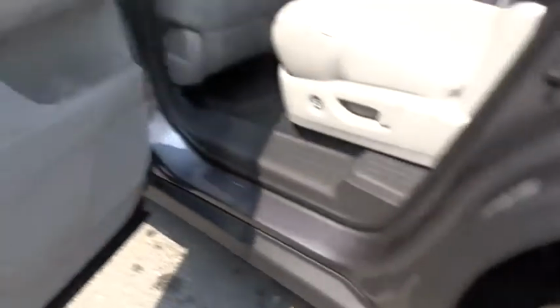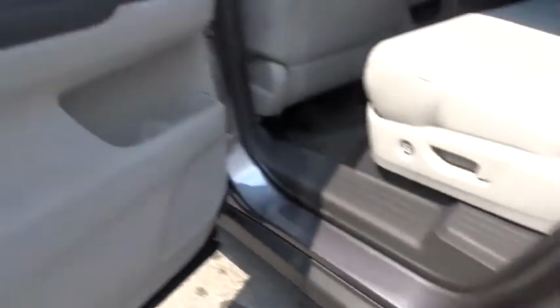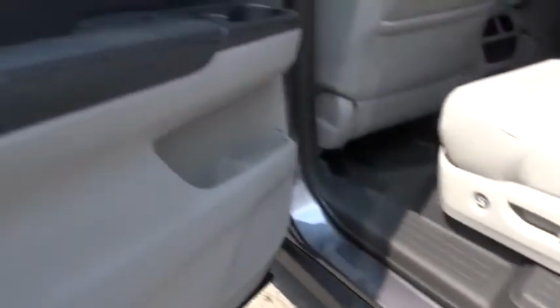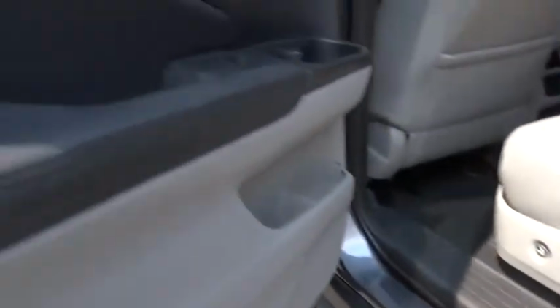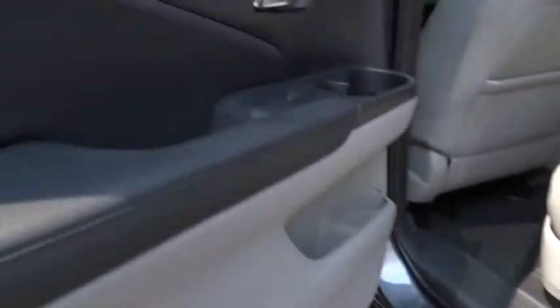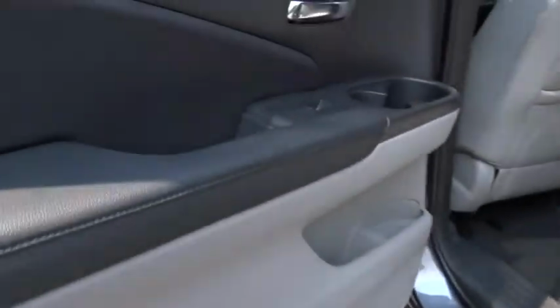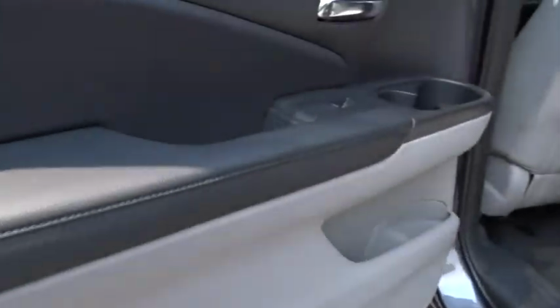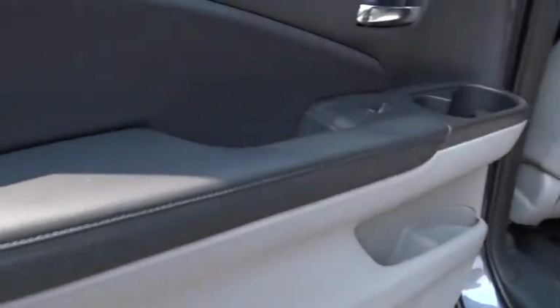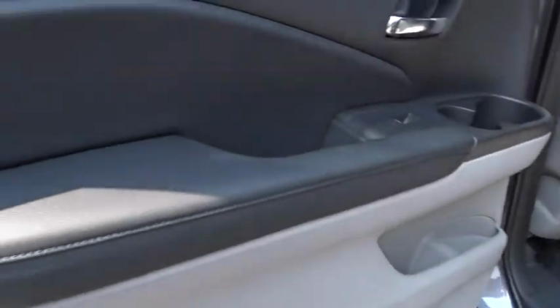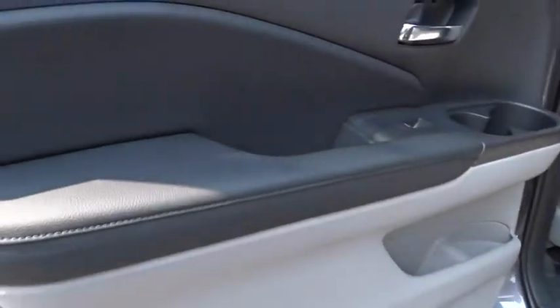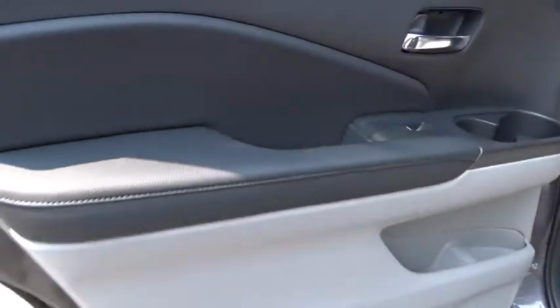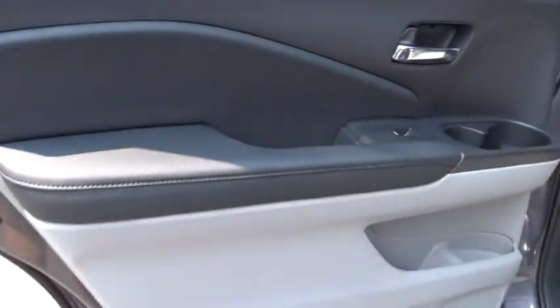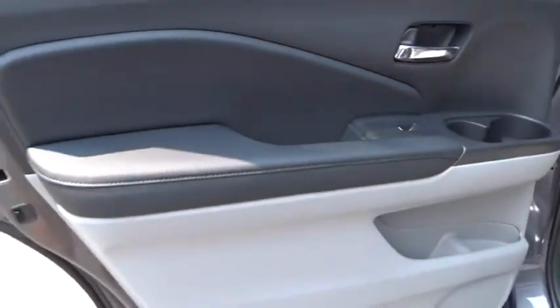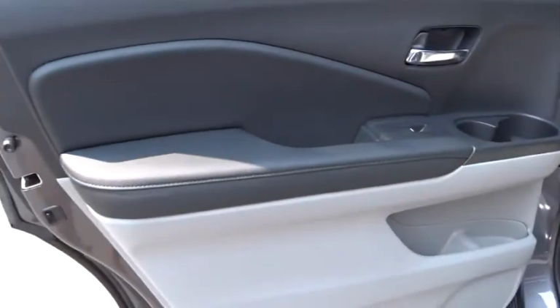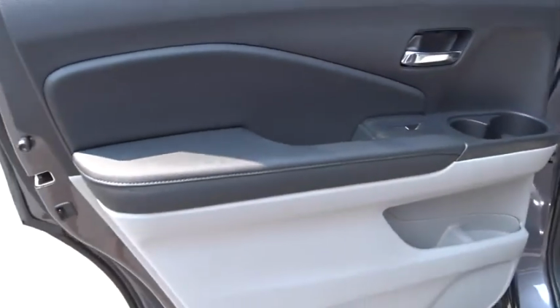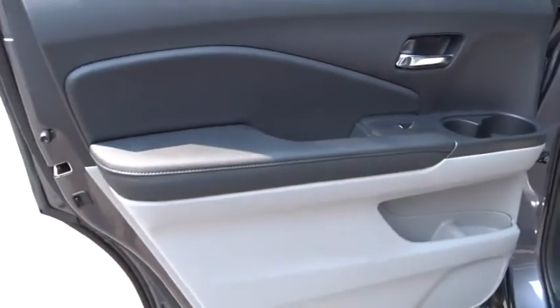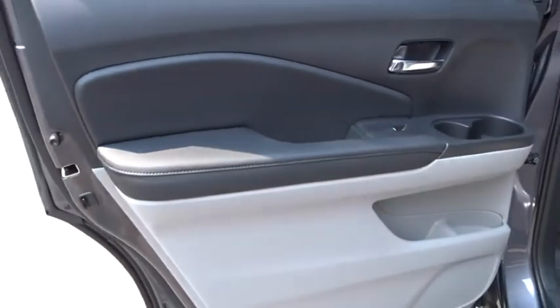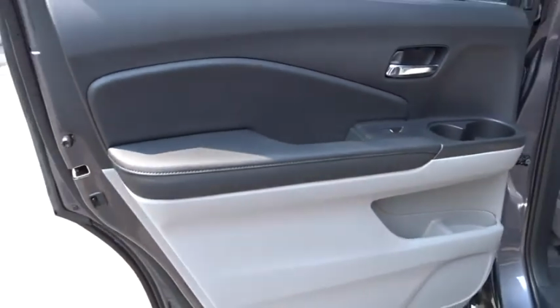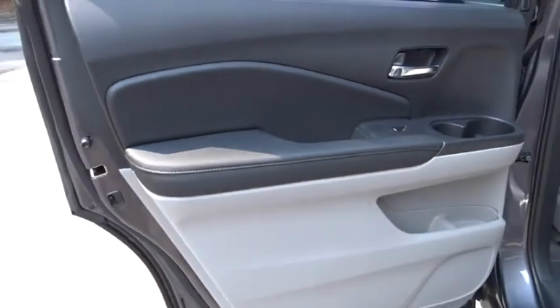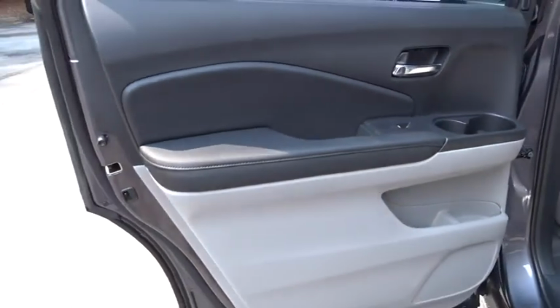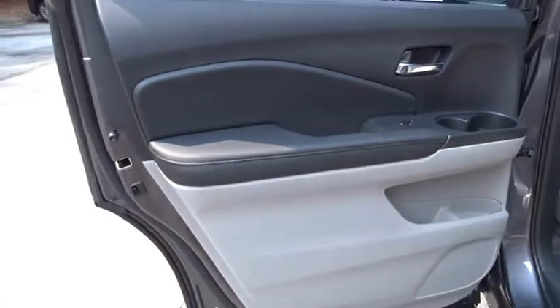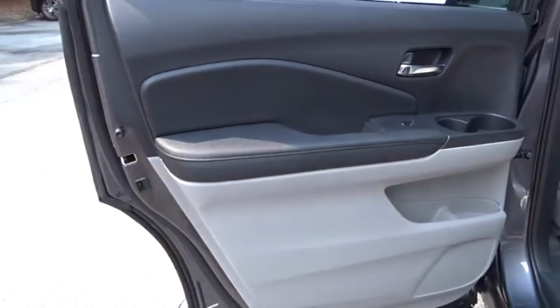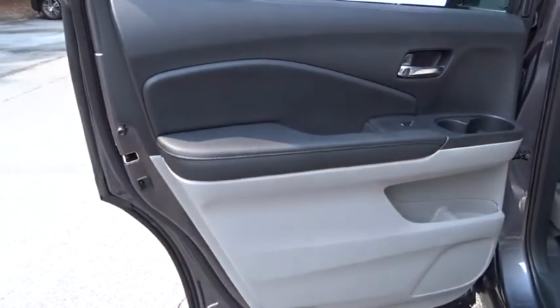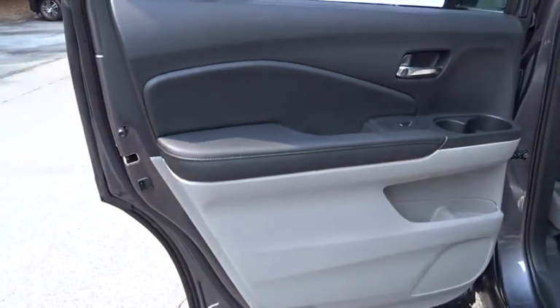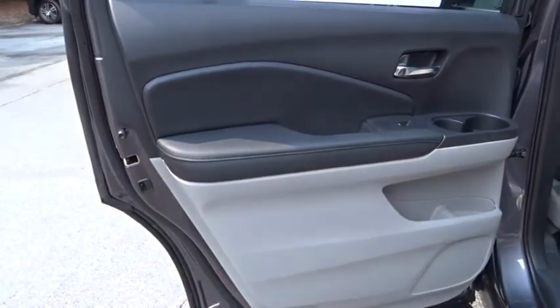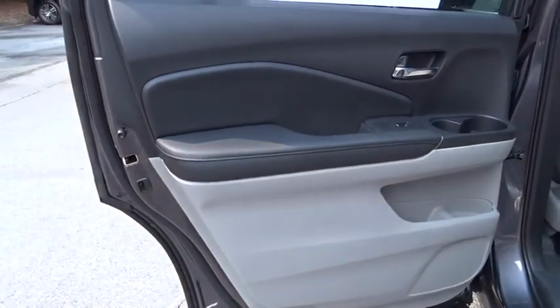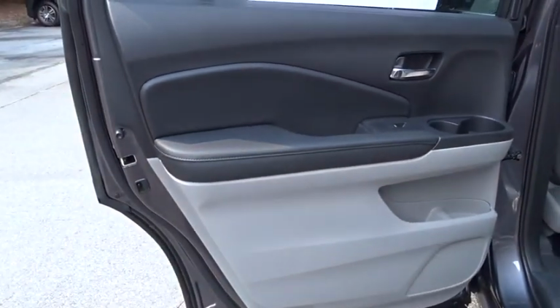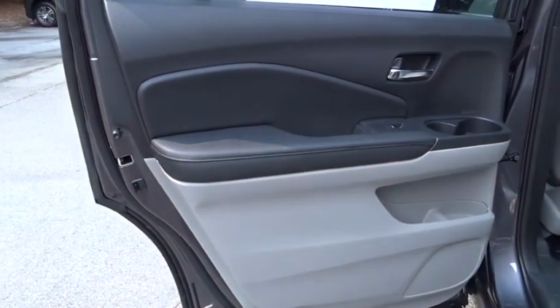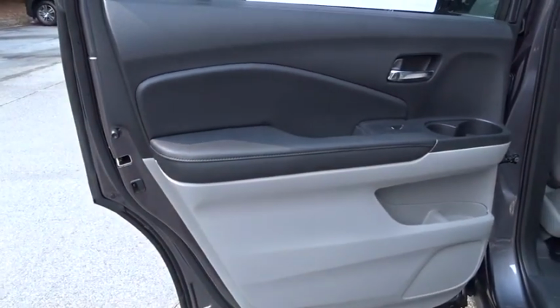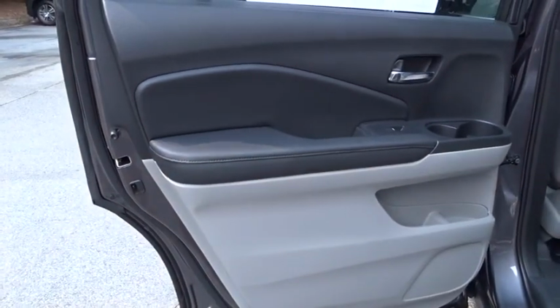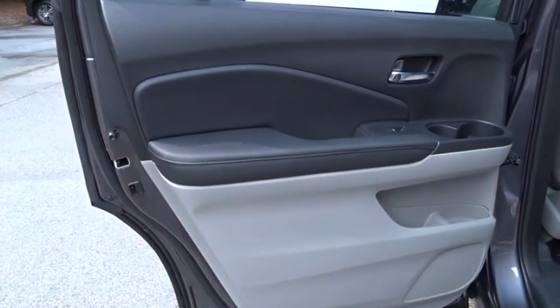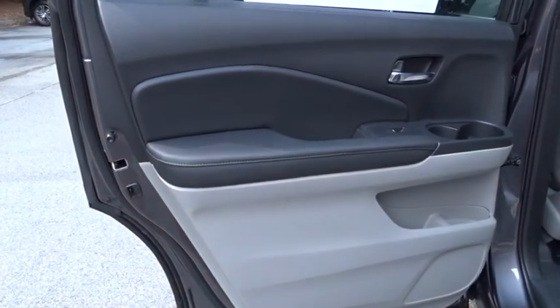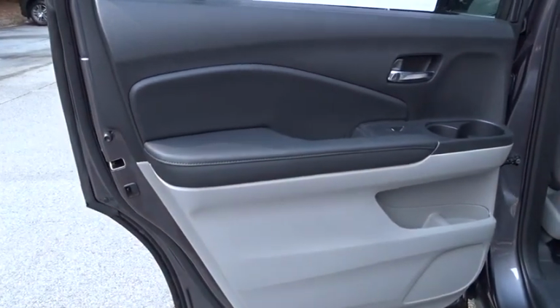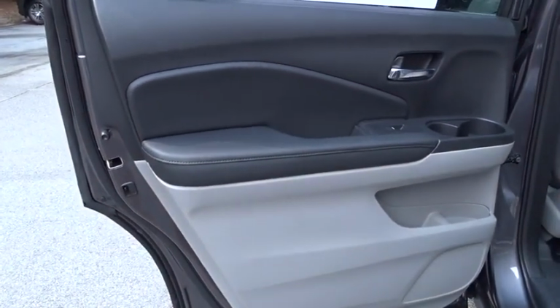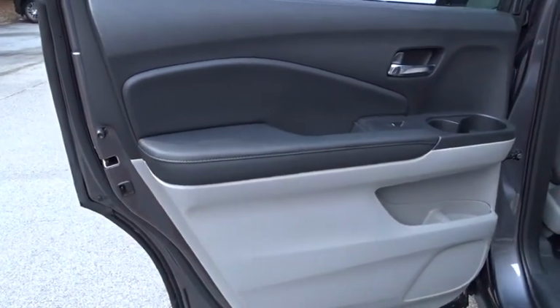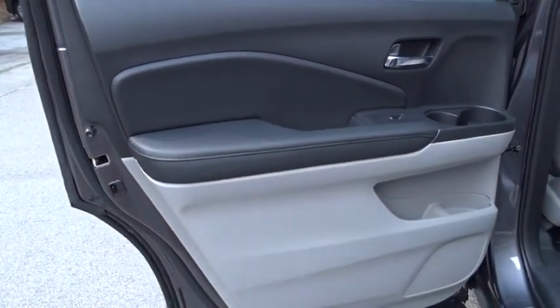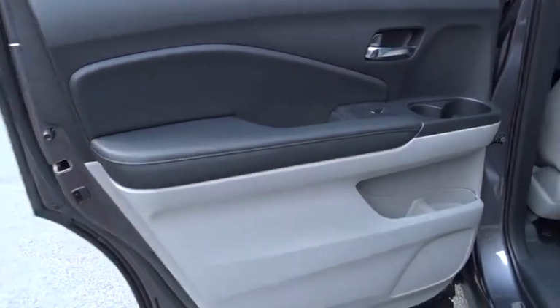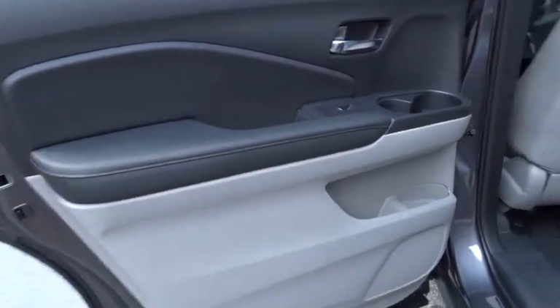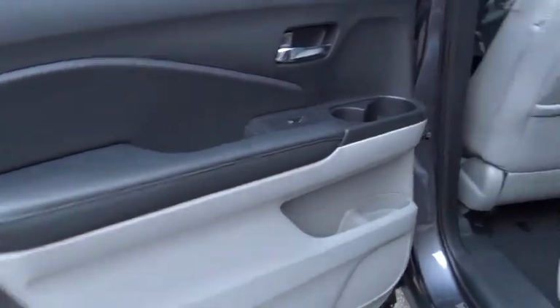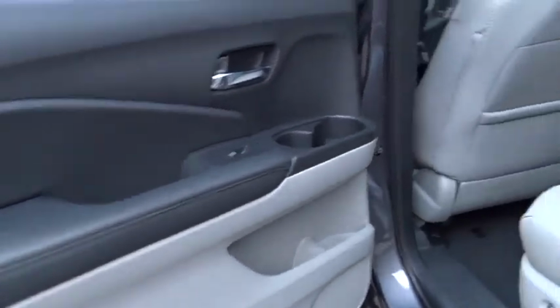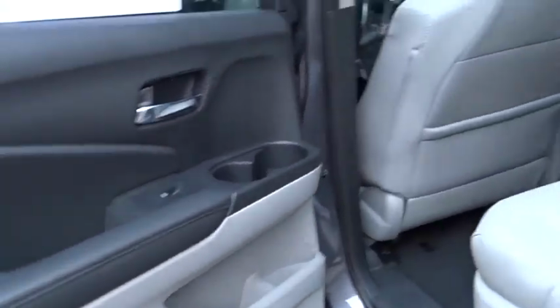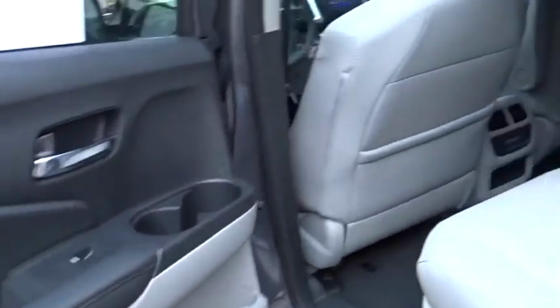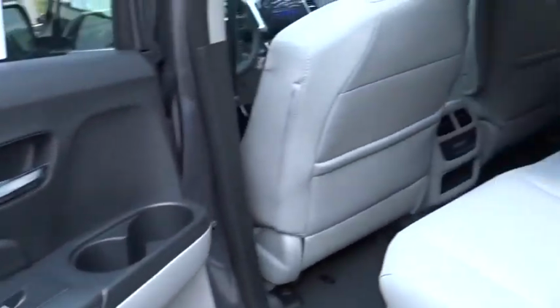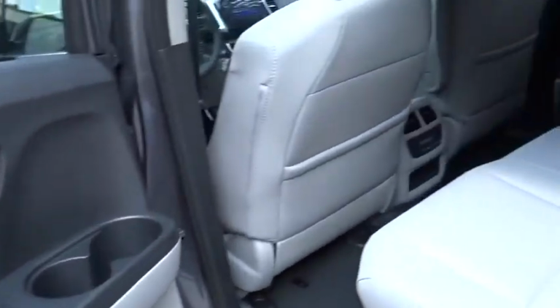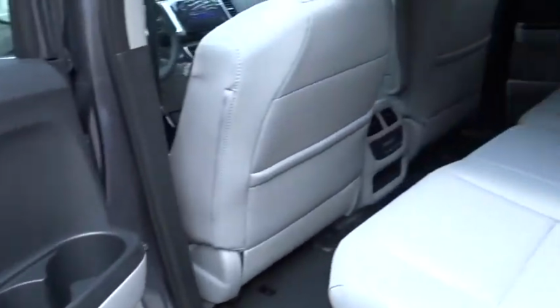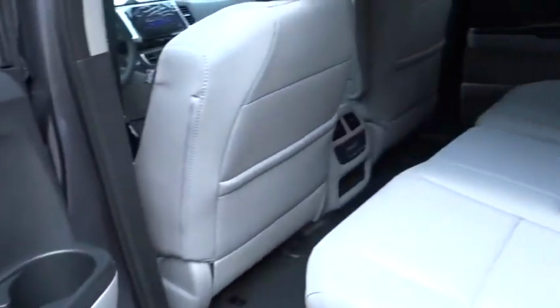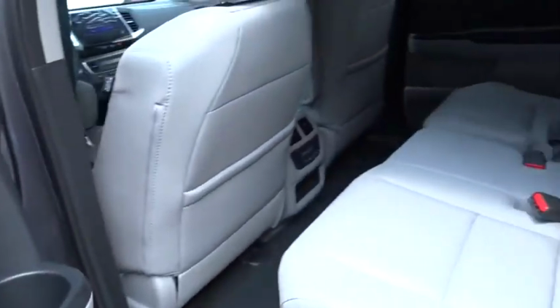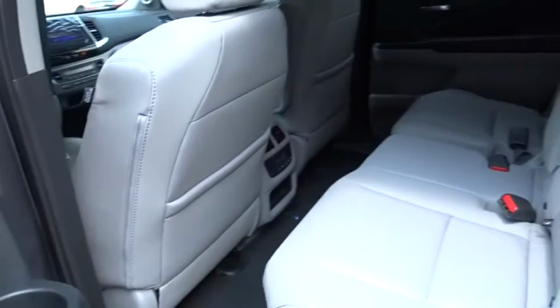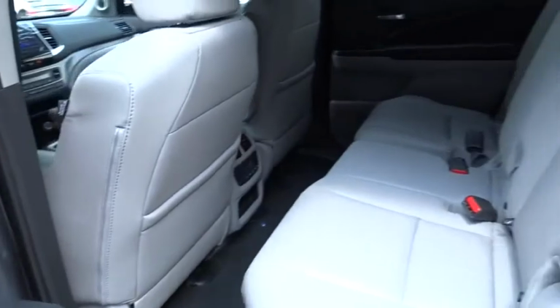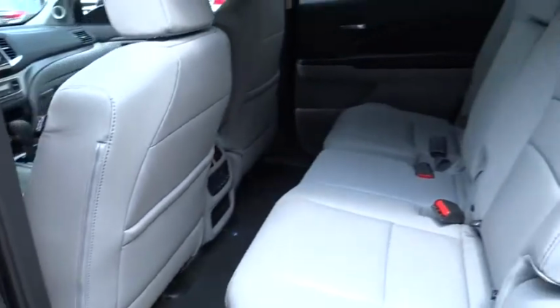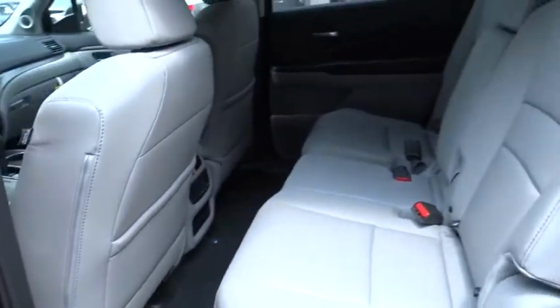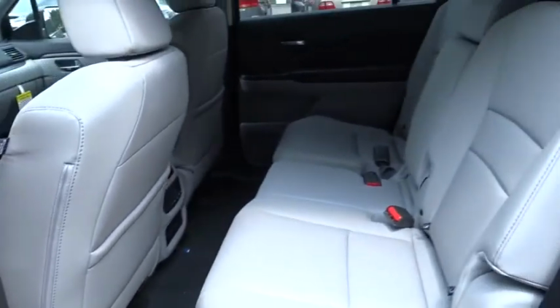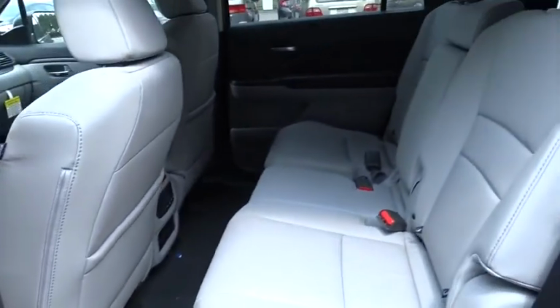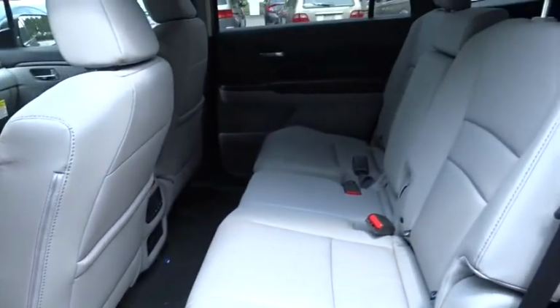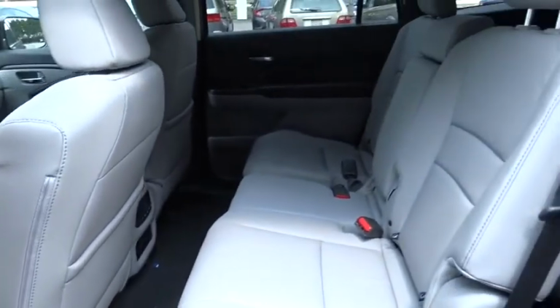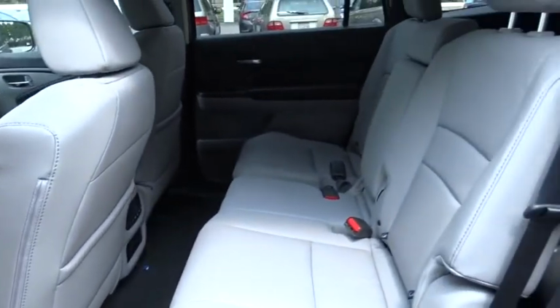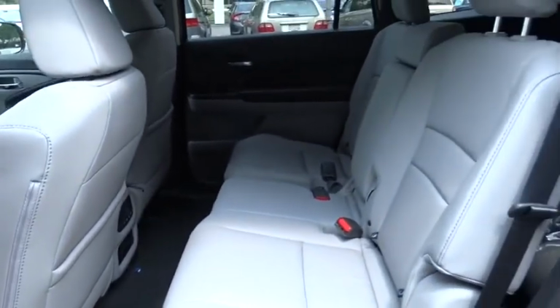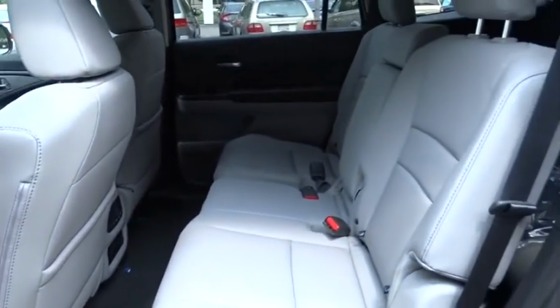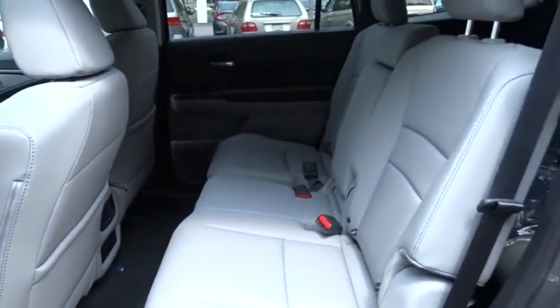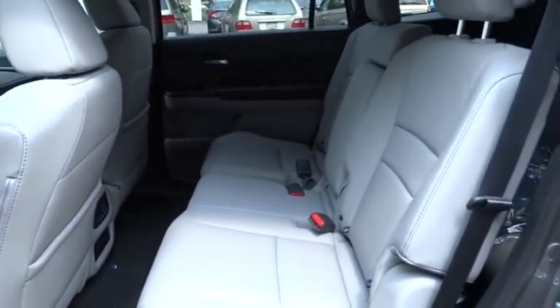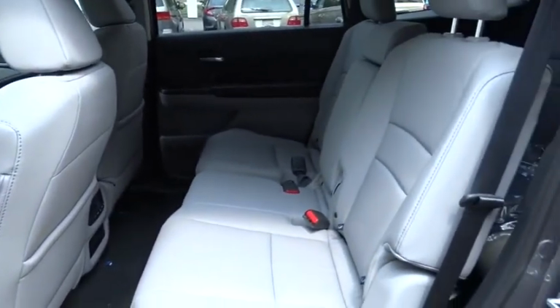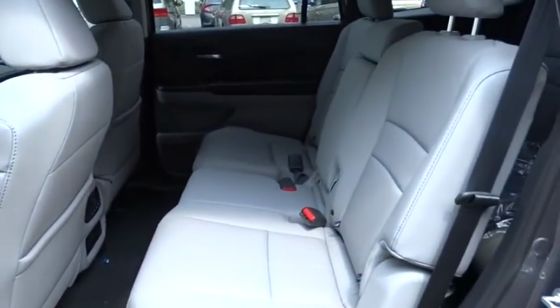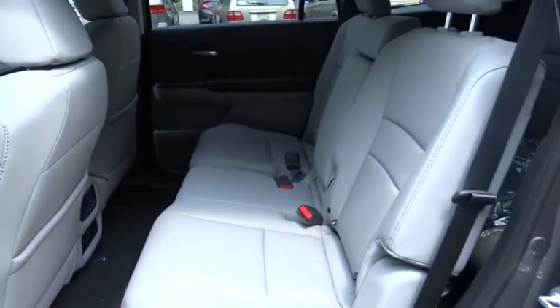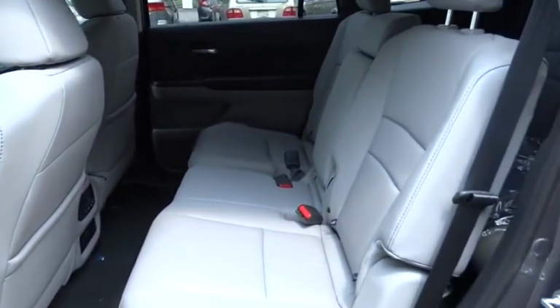Four-wheel disc brakes. Floor mats. Cruise control. Auto-dimming rear view mirror. Come see the car for yourself.